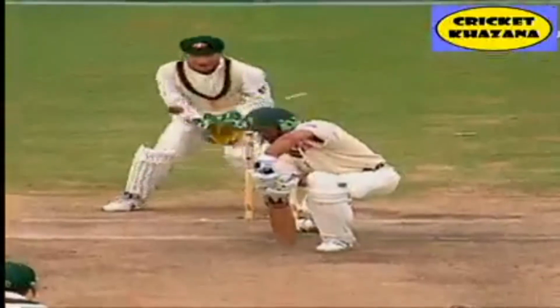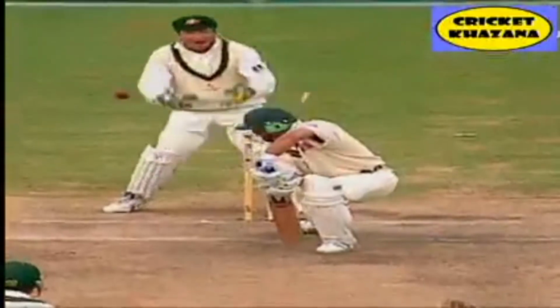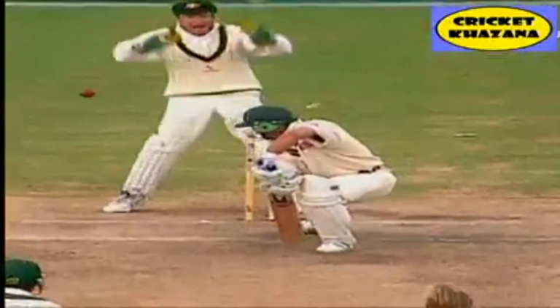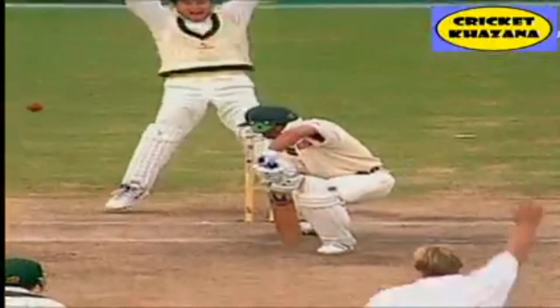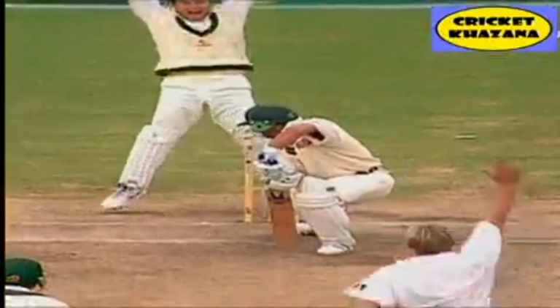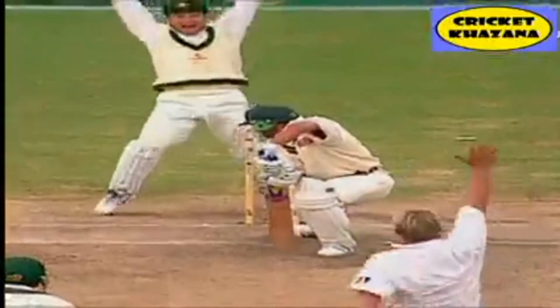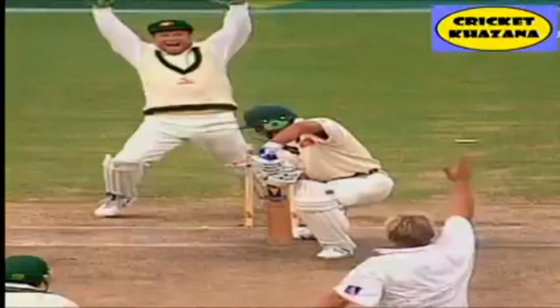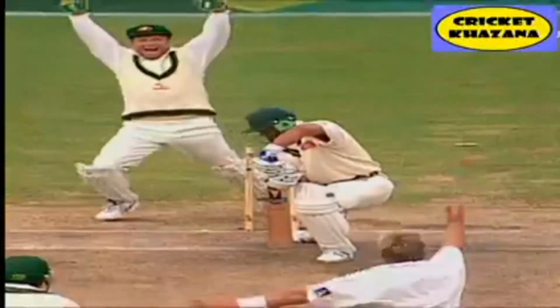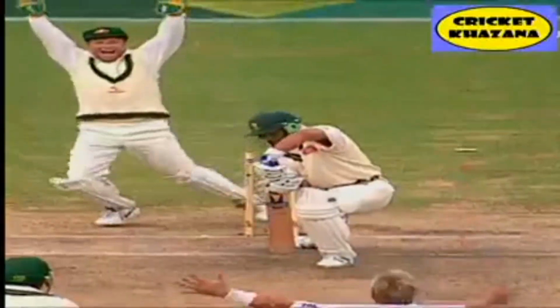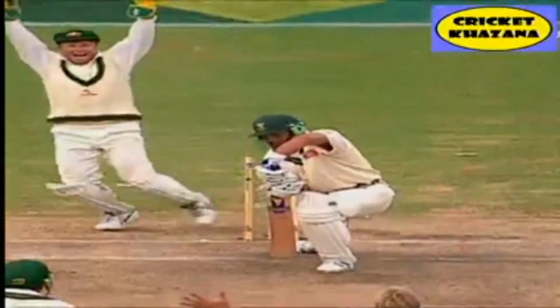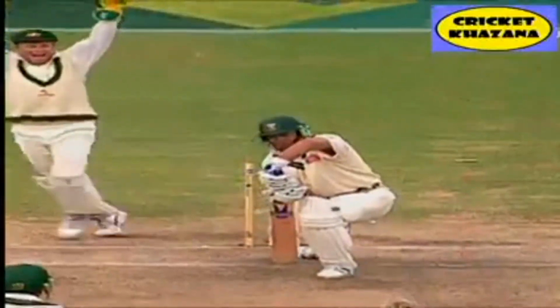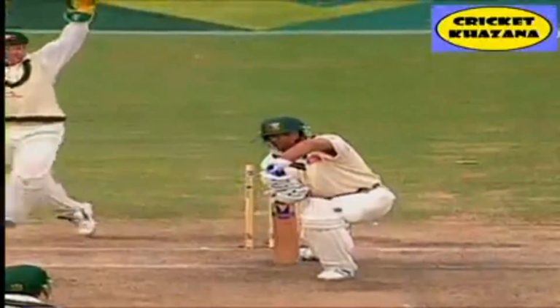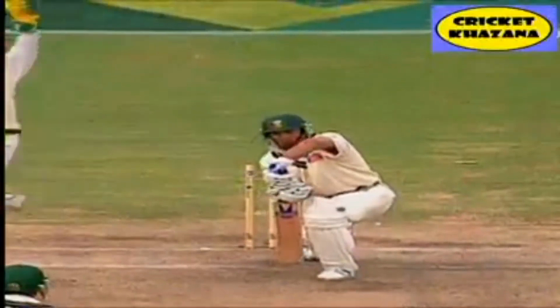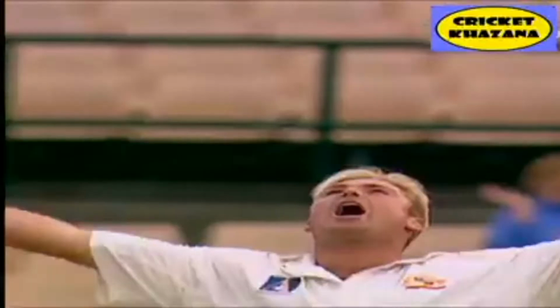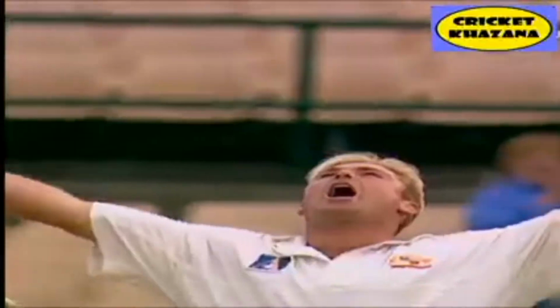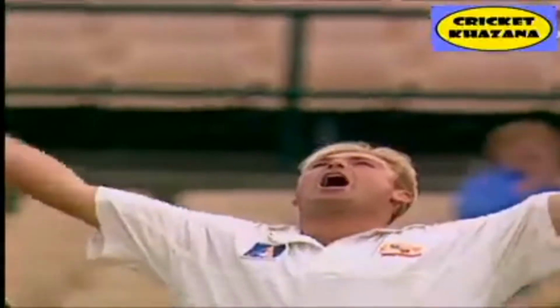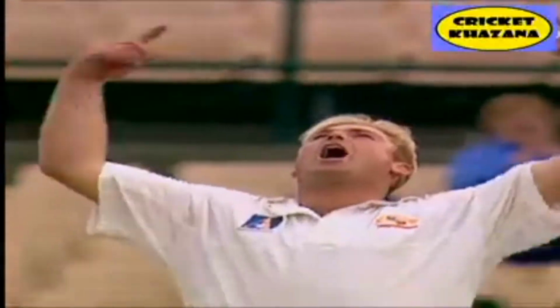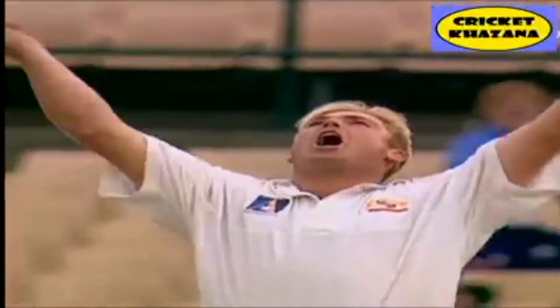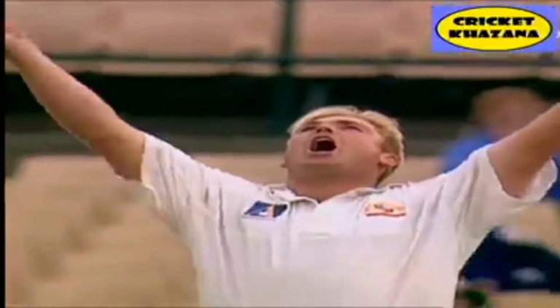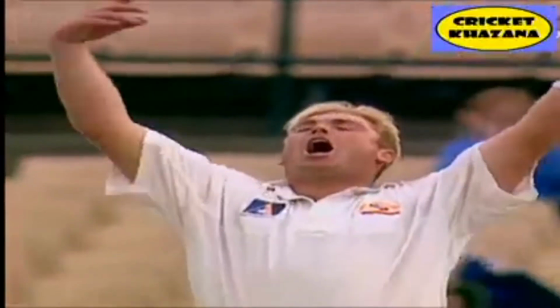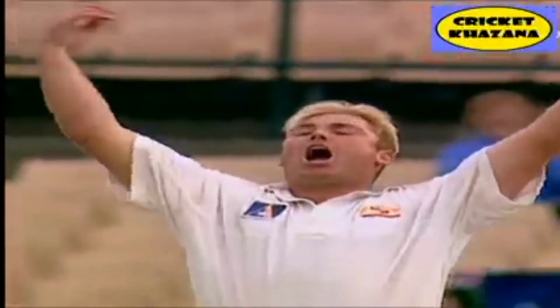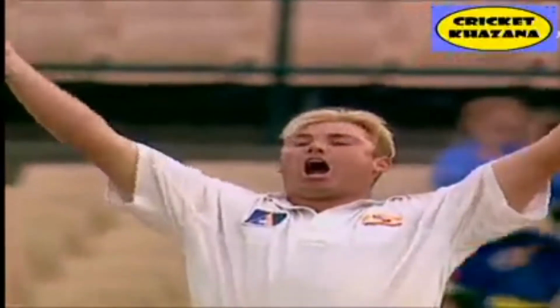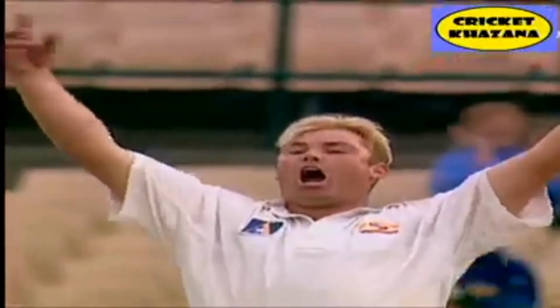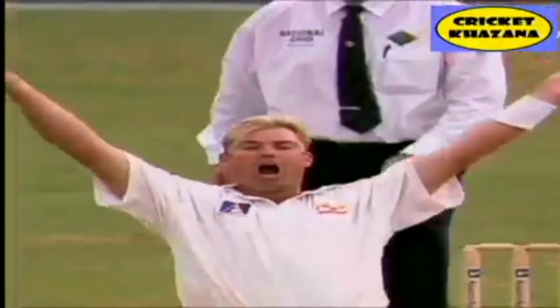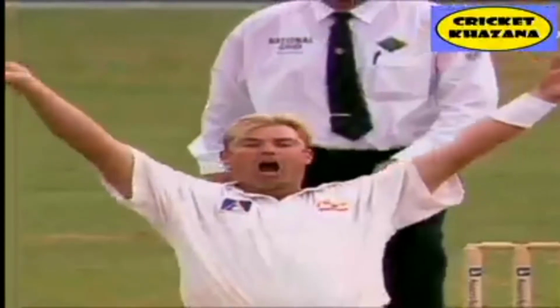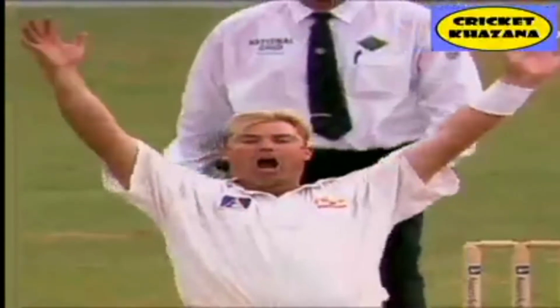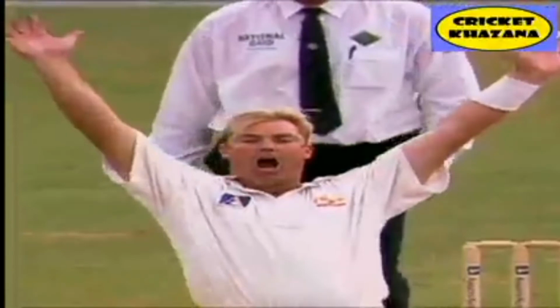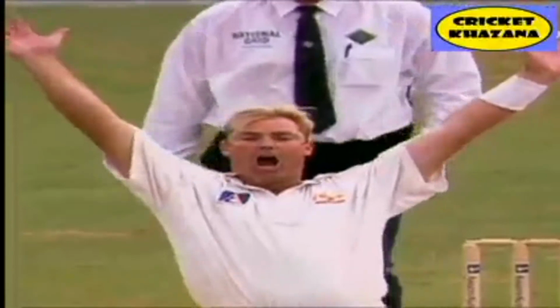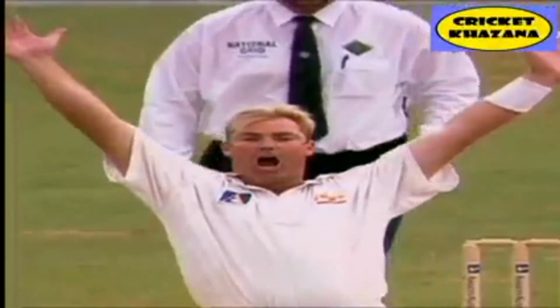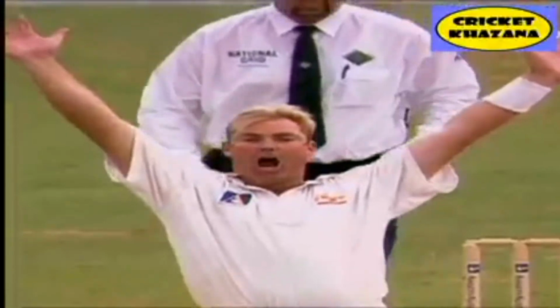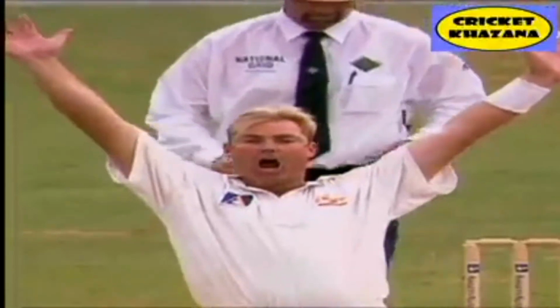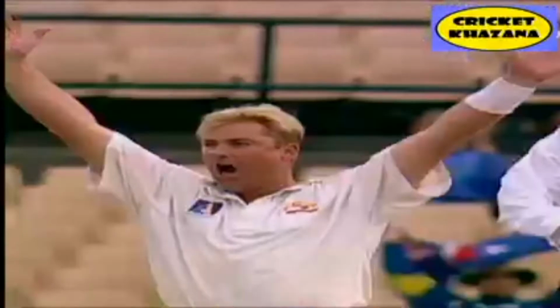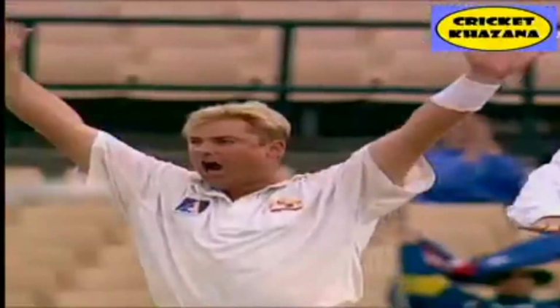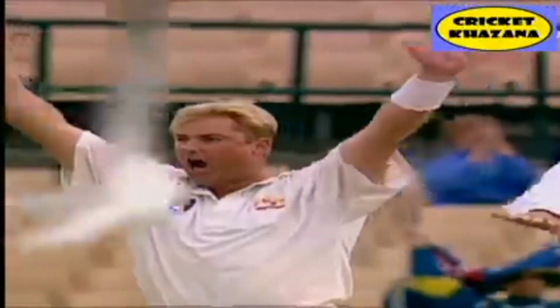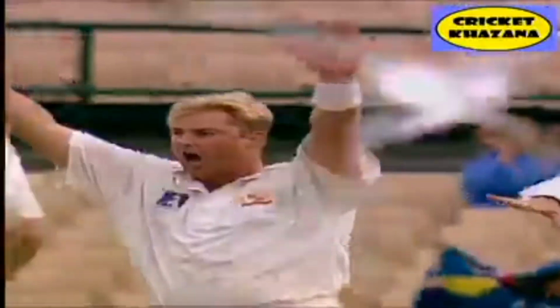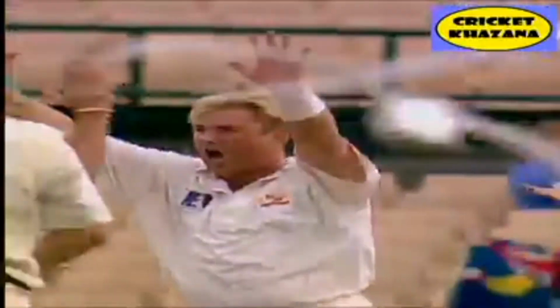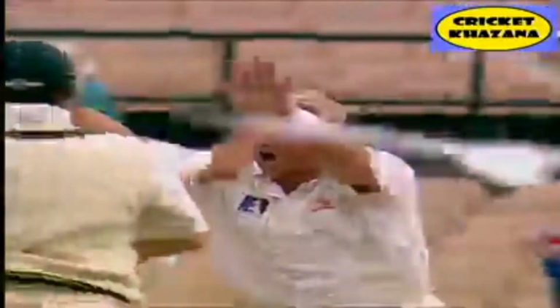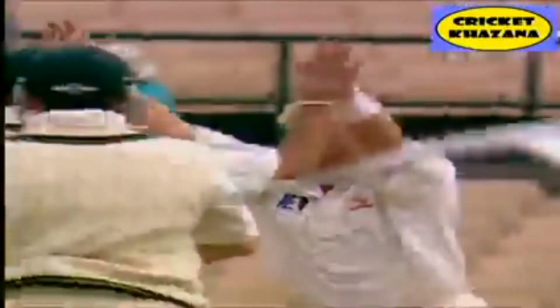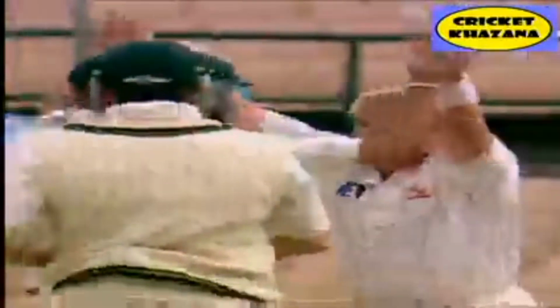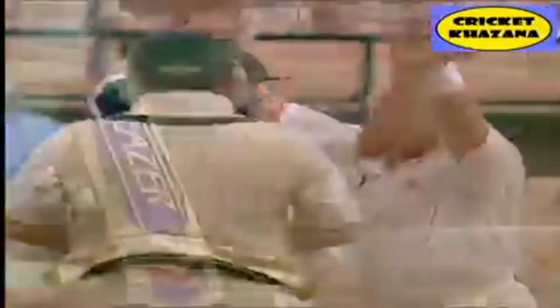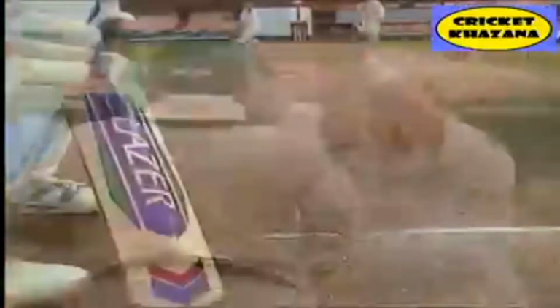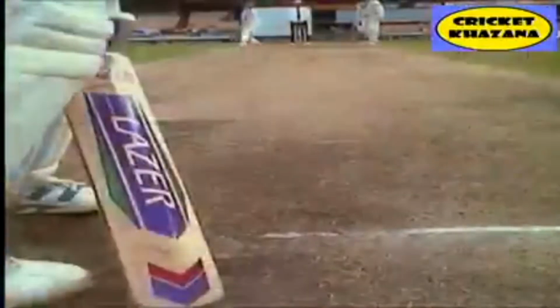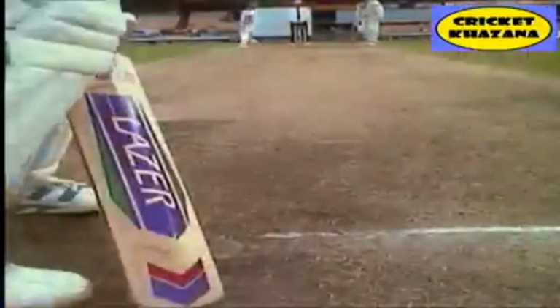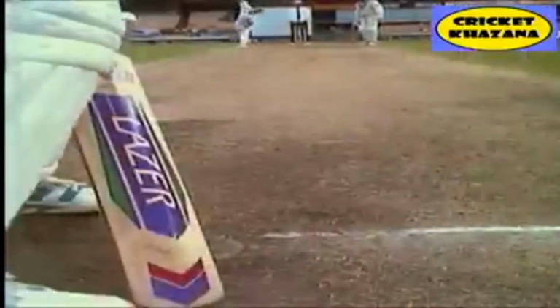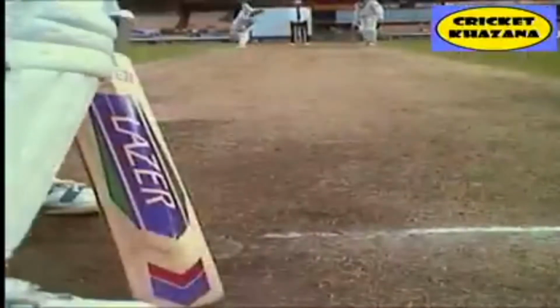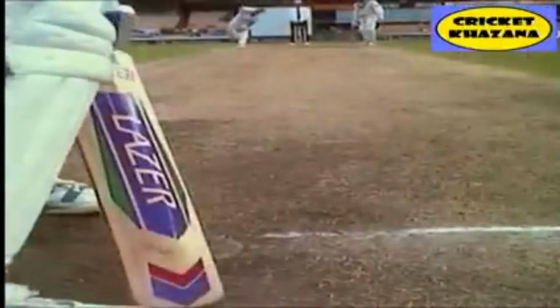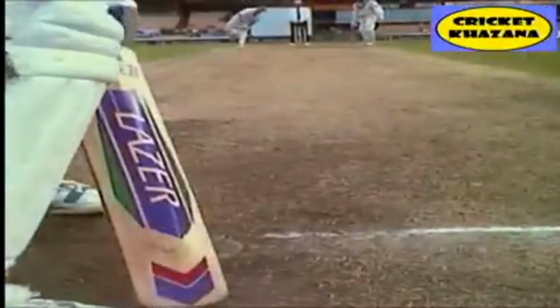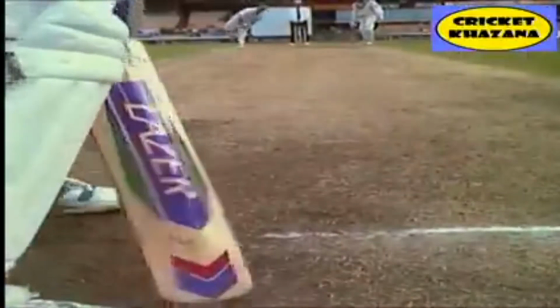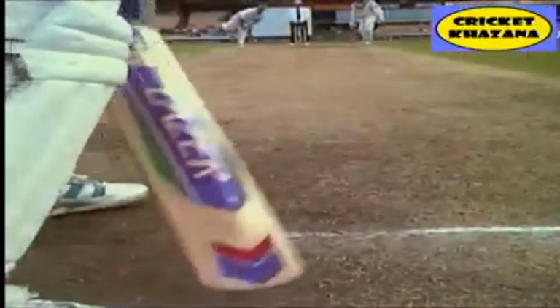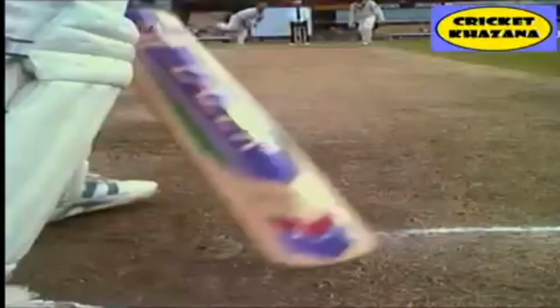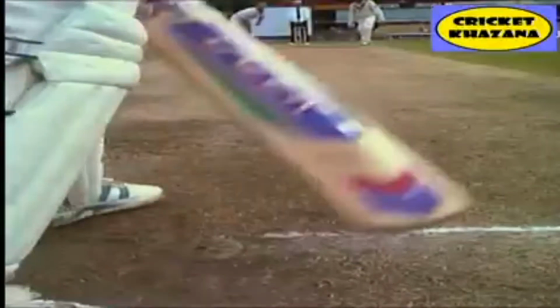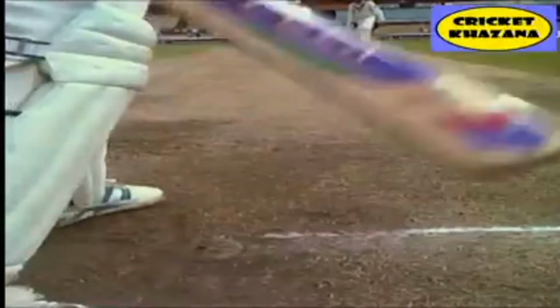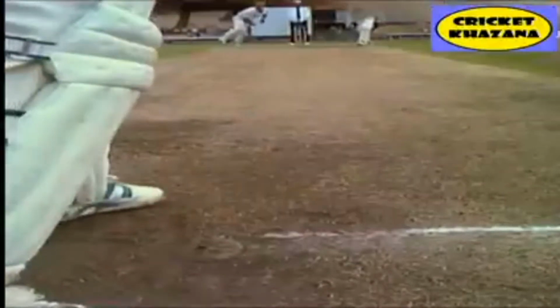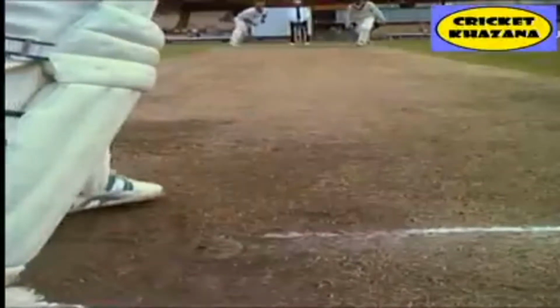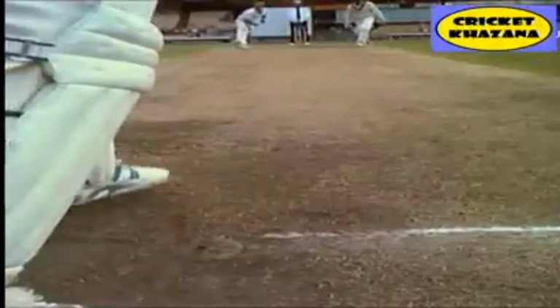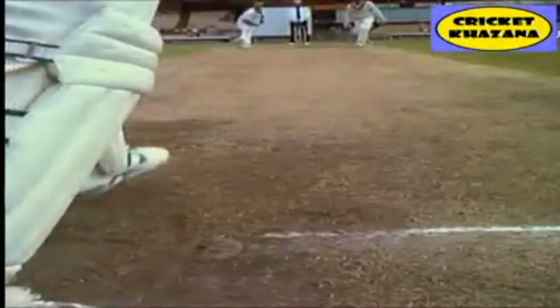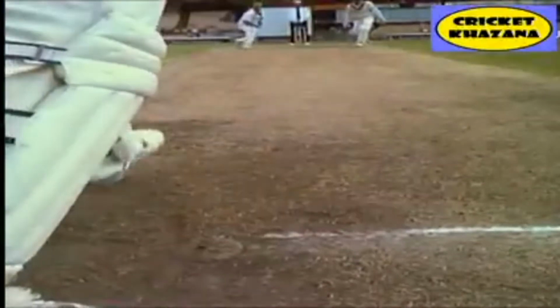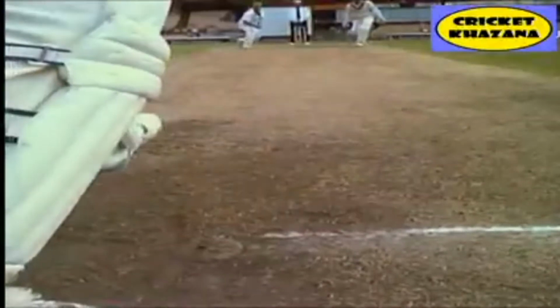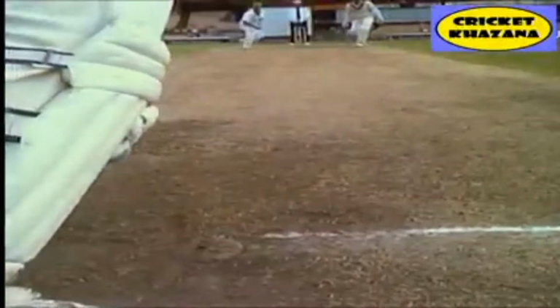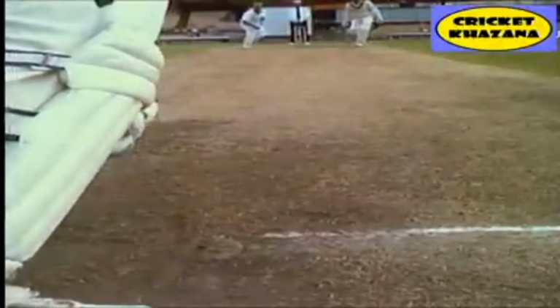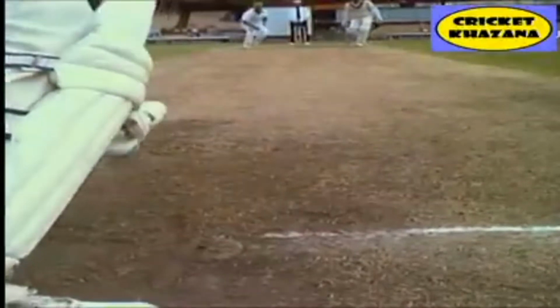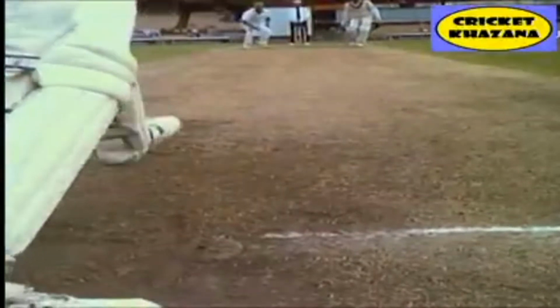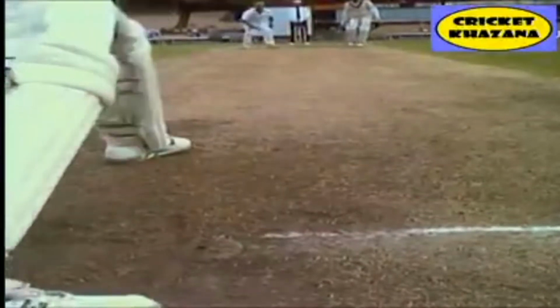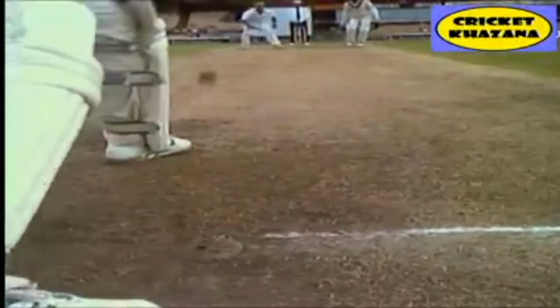Got him! 300 test wickets for Shane Warne. That's a beautiful delivery to get it.